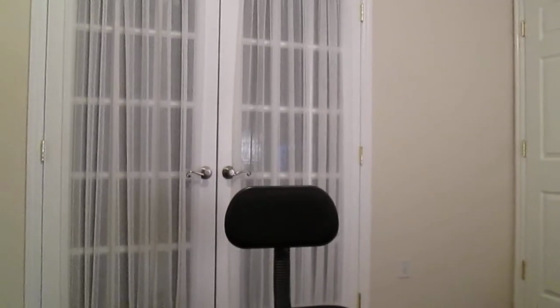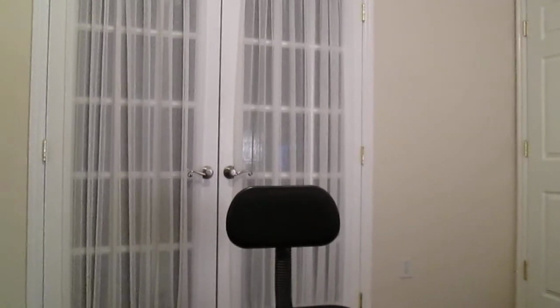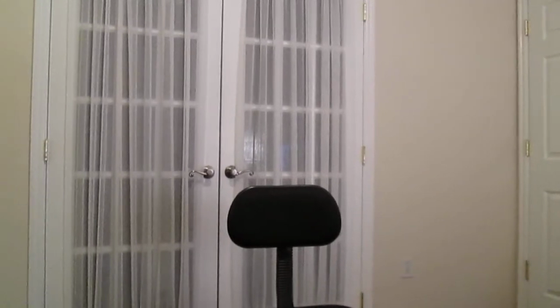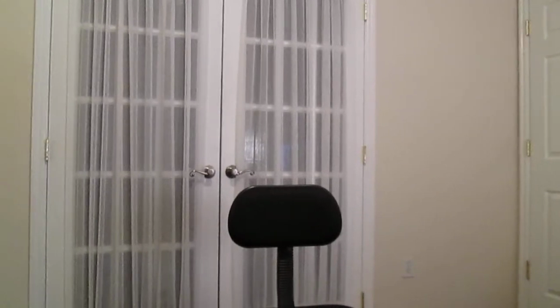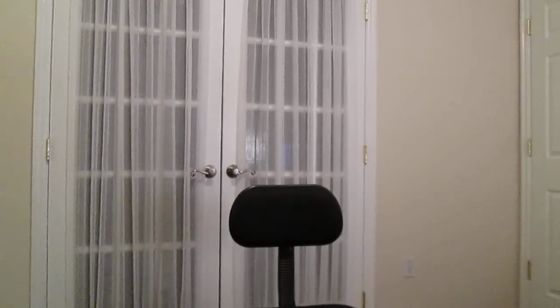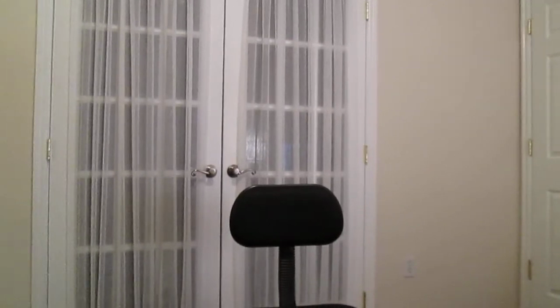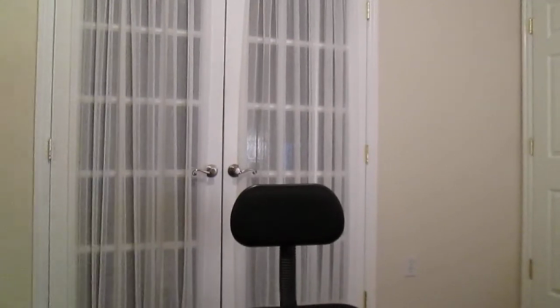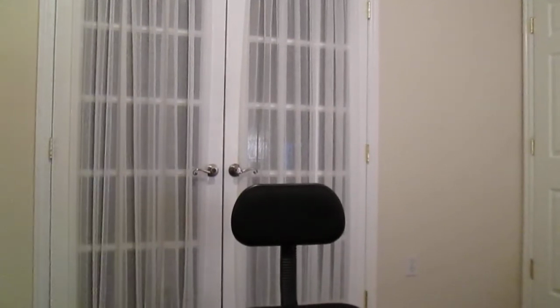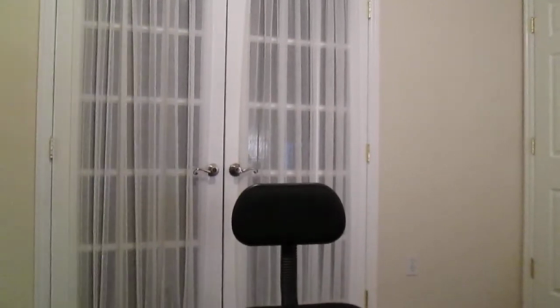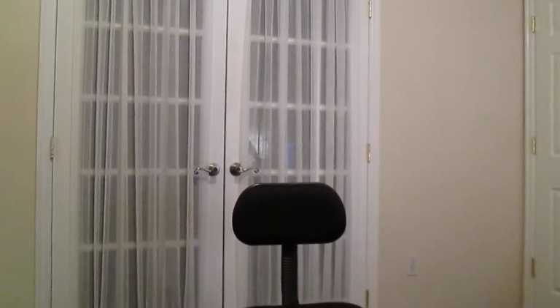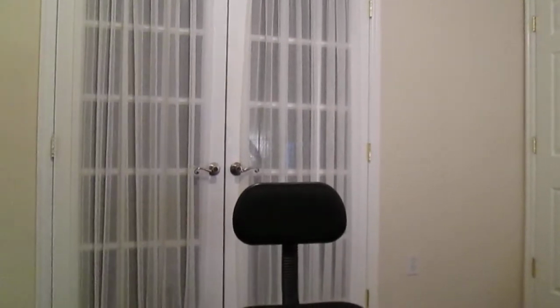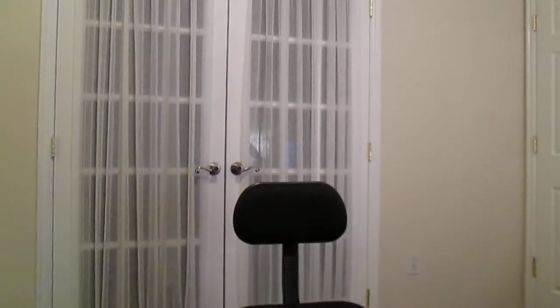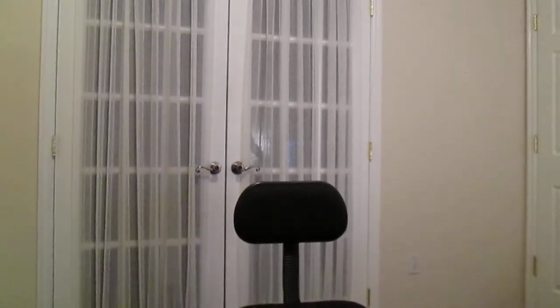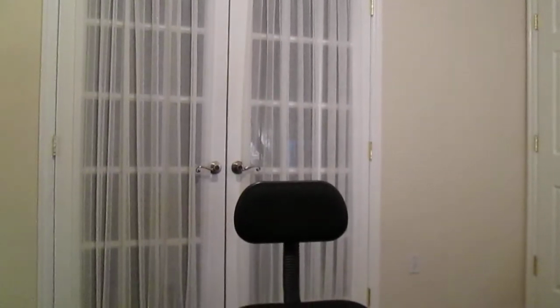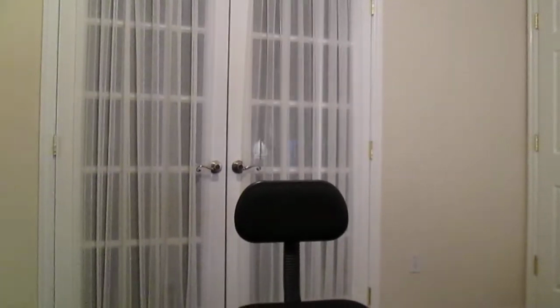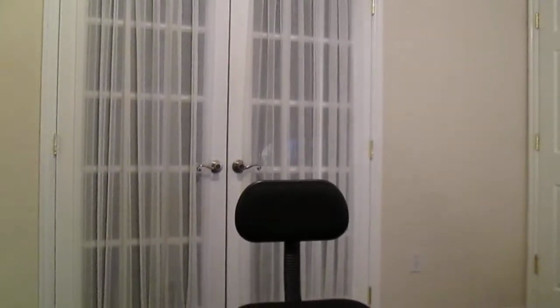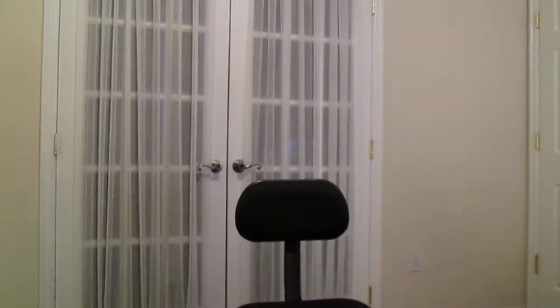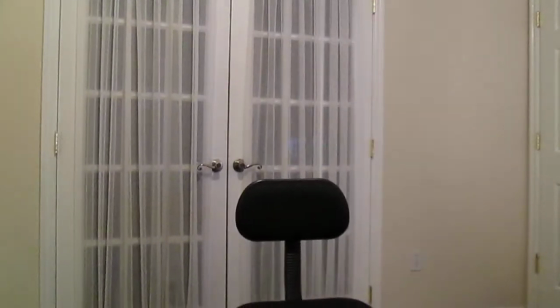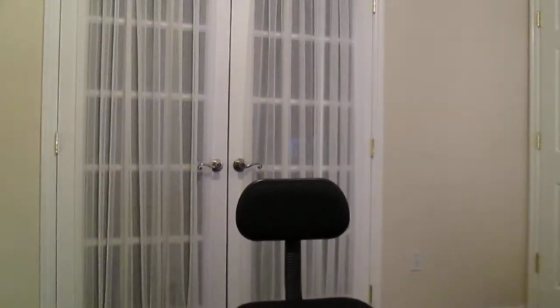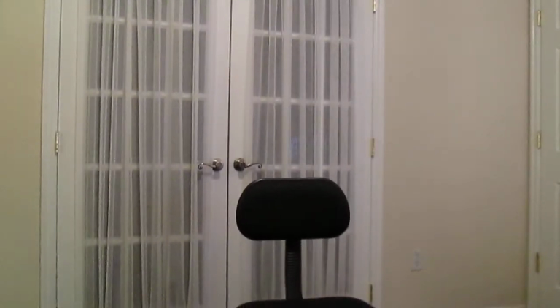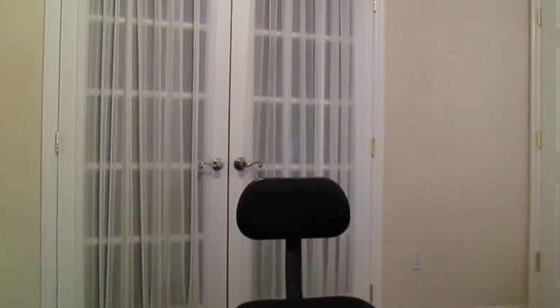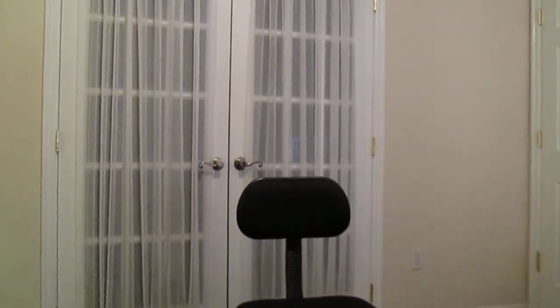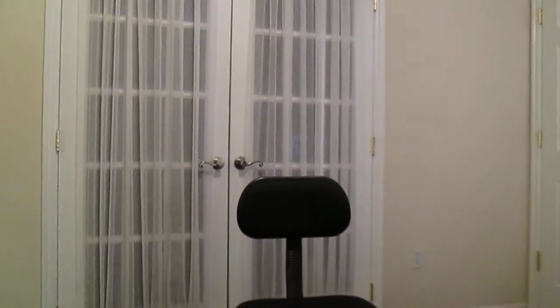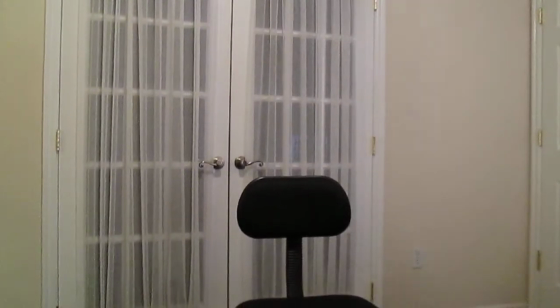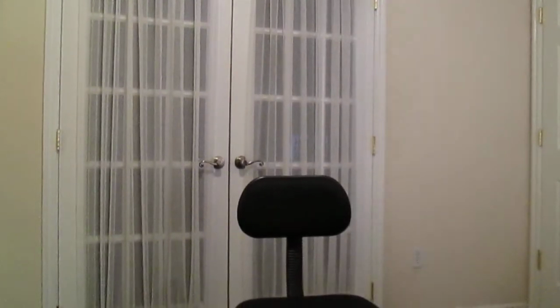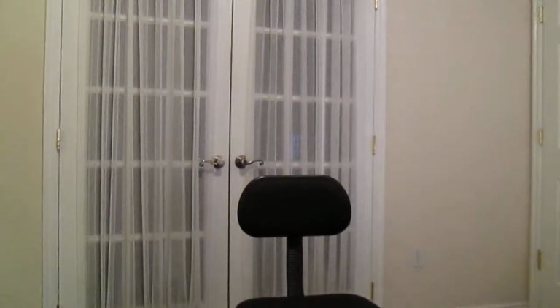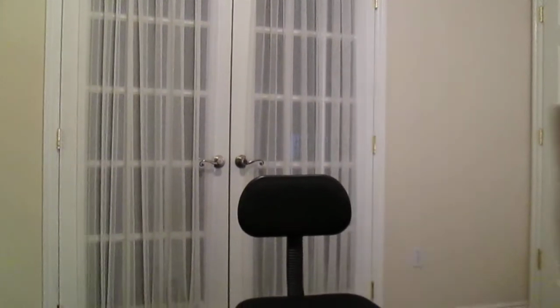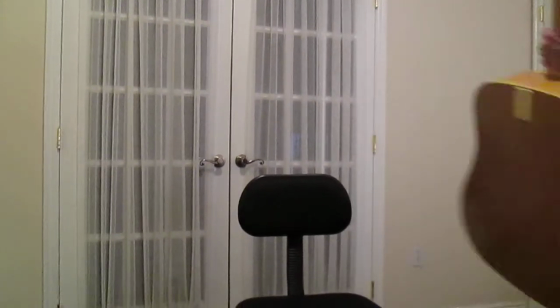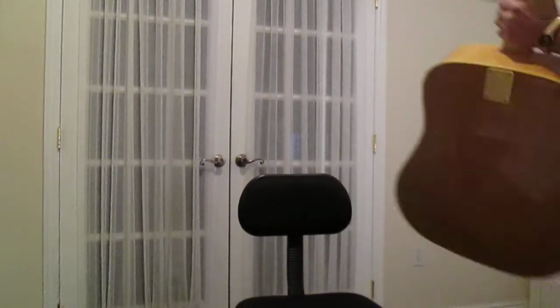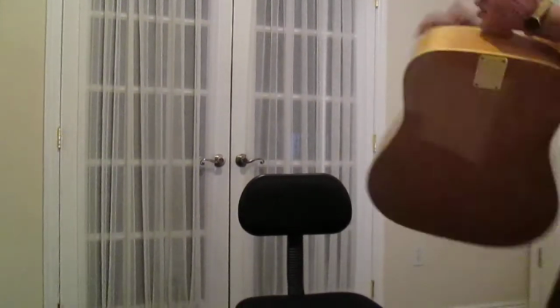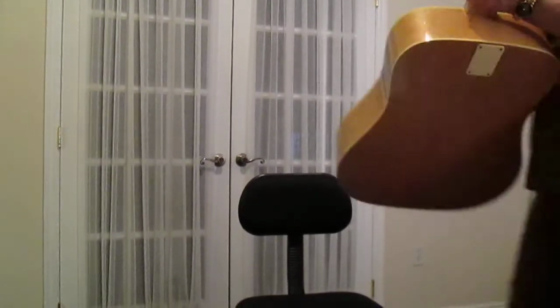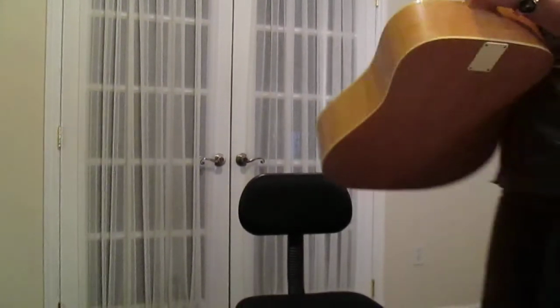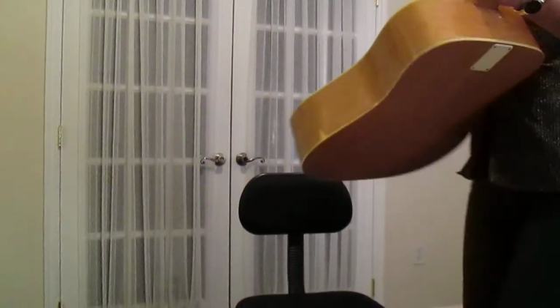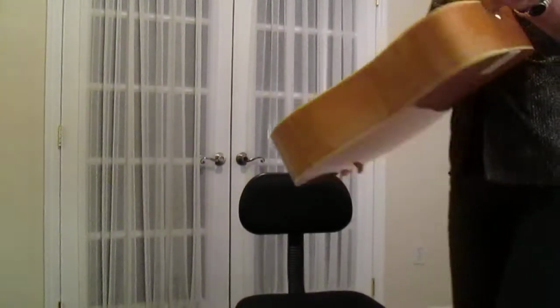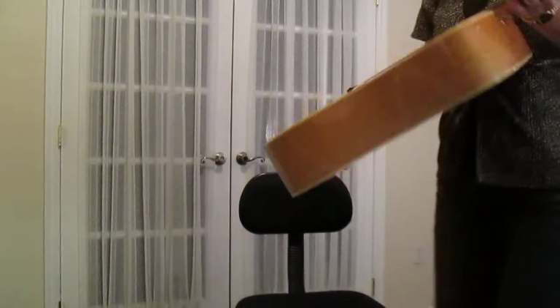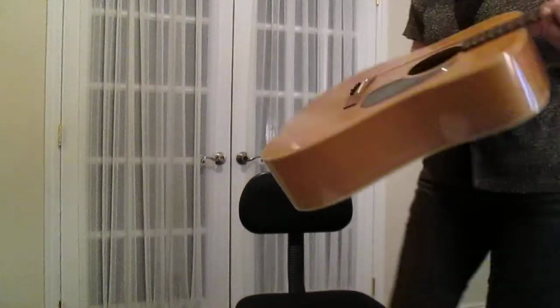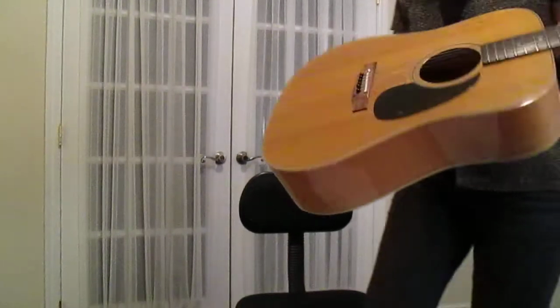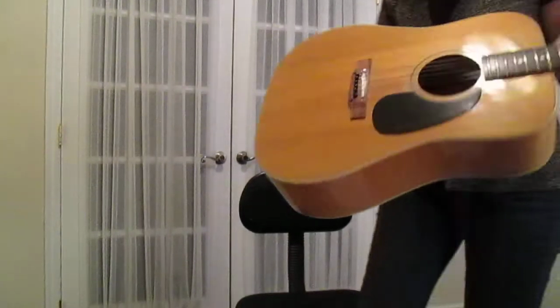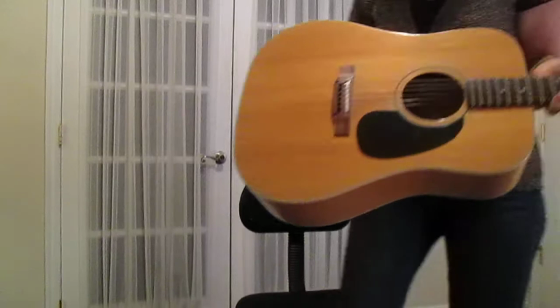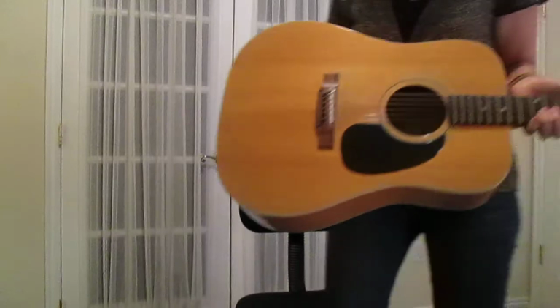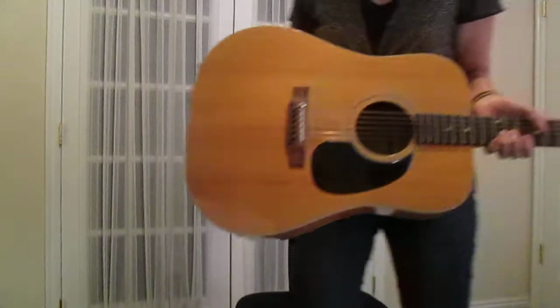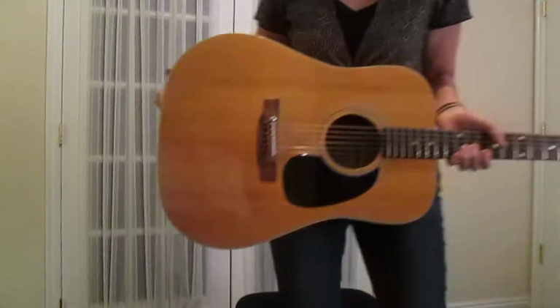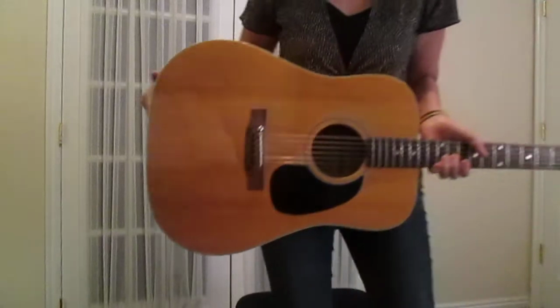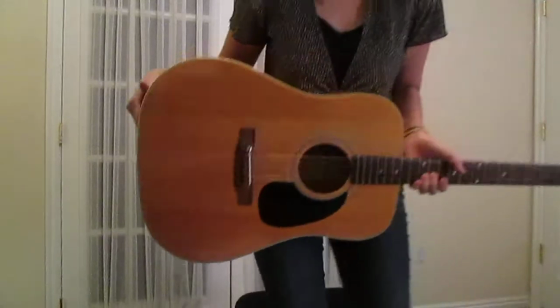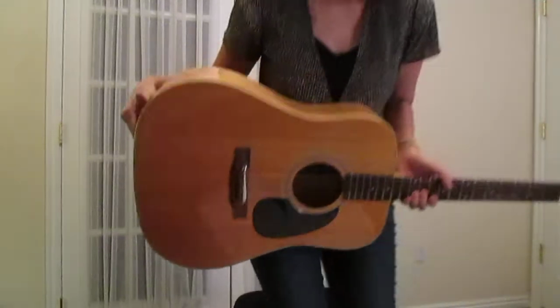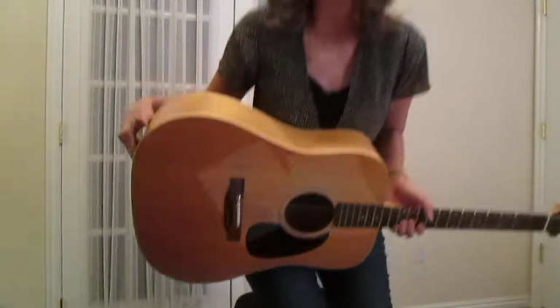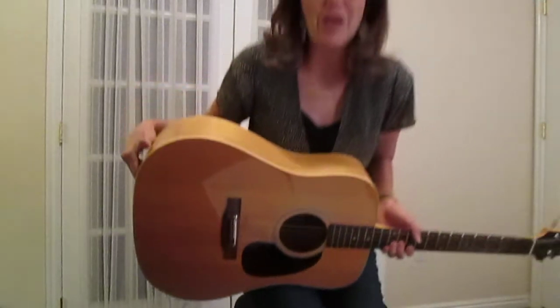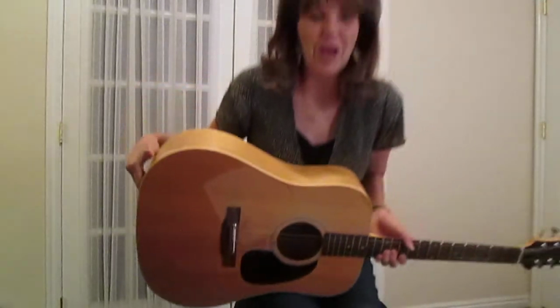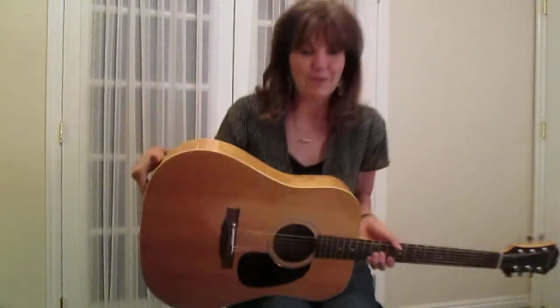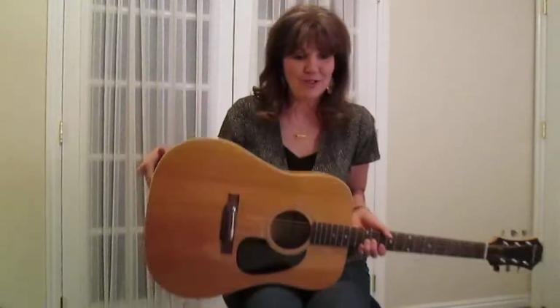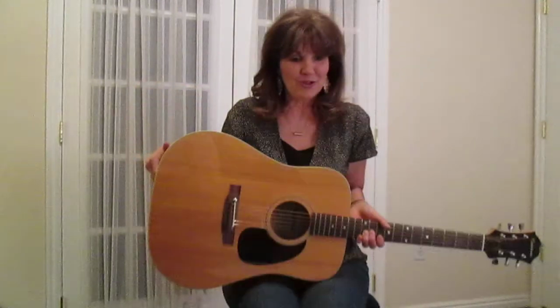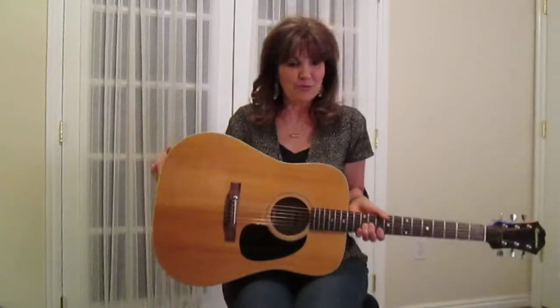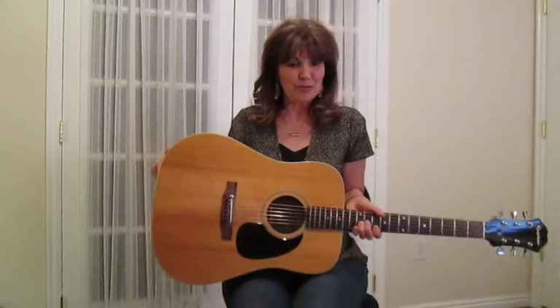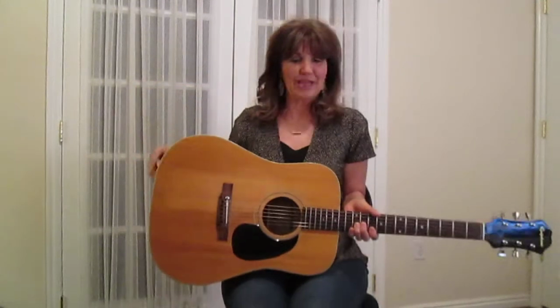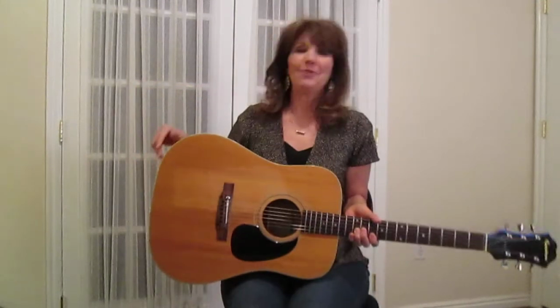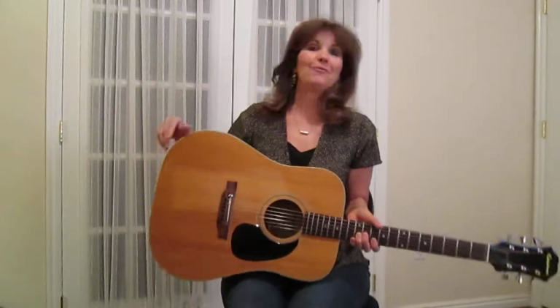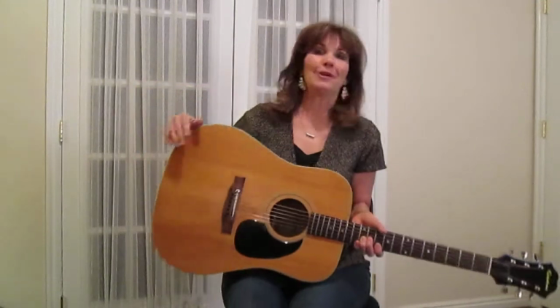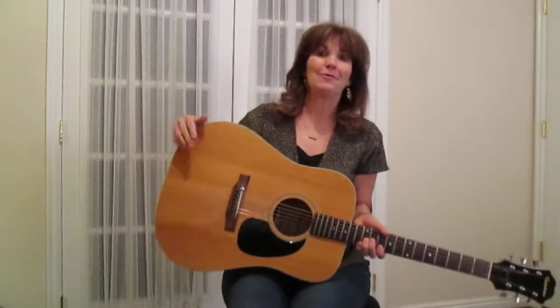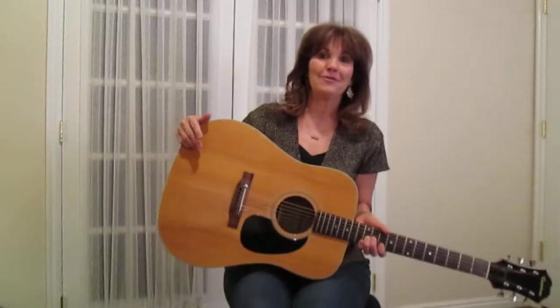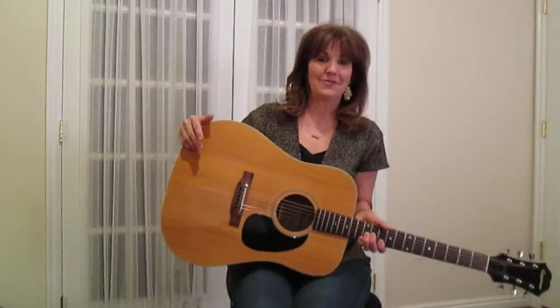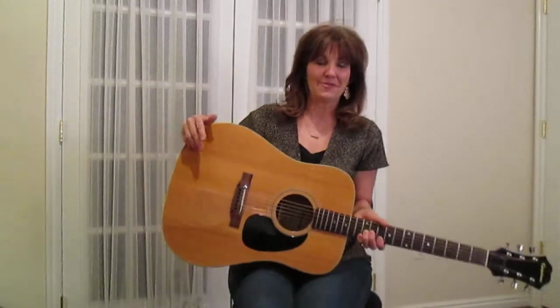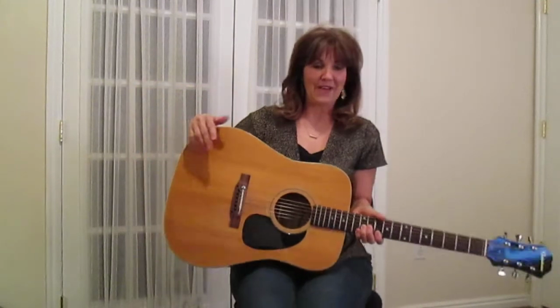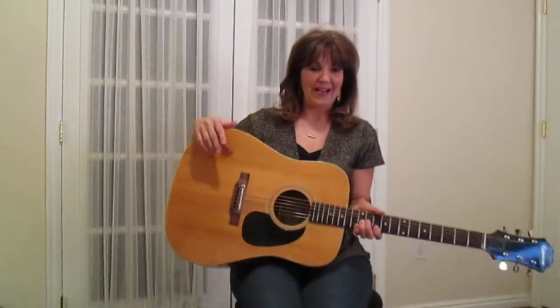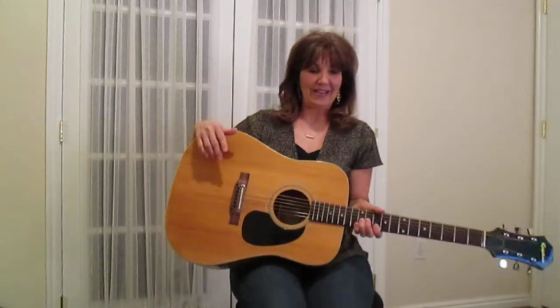Hi, I'm Tana. Welcome to Rainy Day Guitar. Today I'm going to show you how to play Red River Valley.